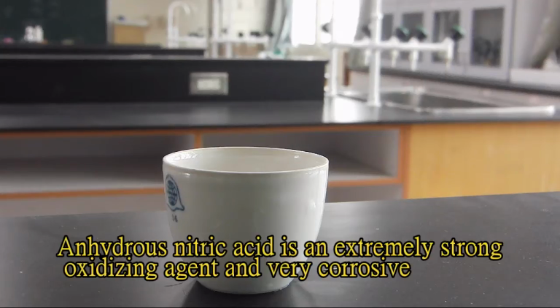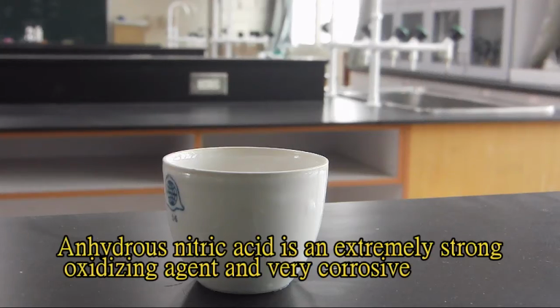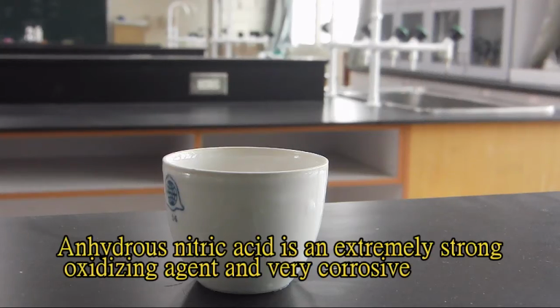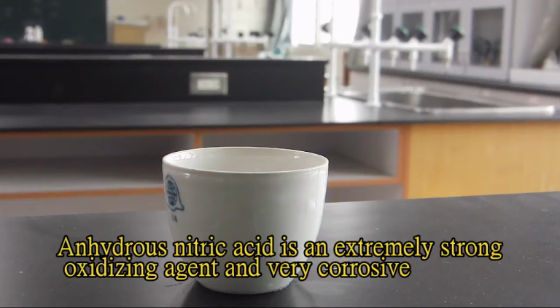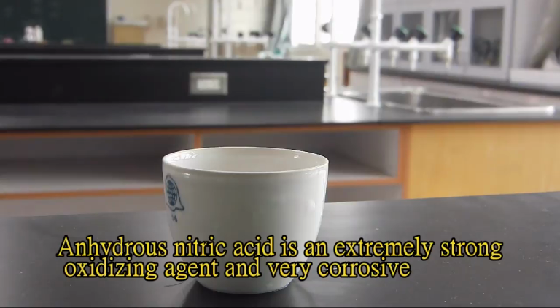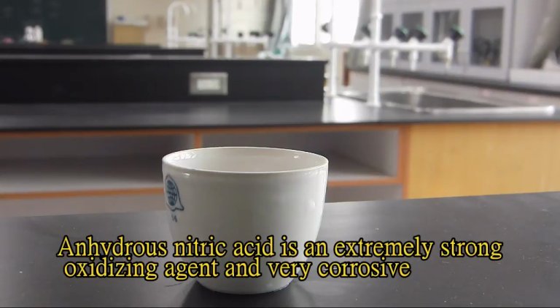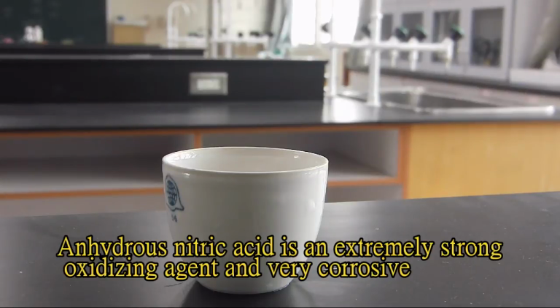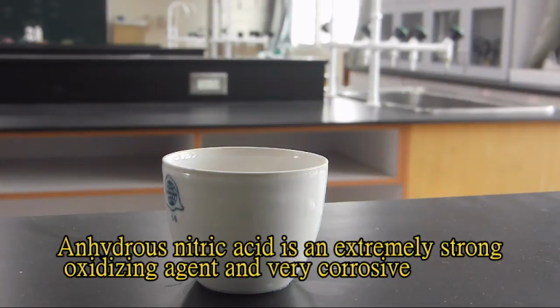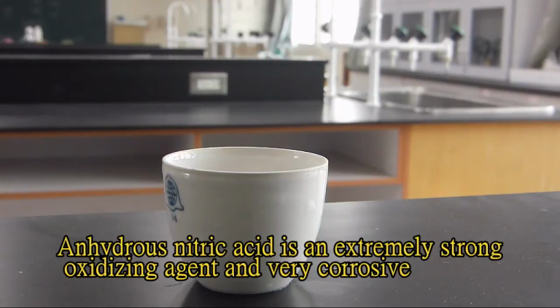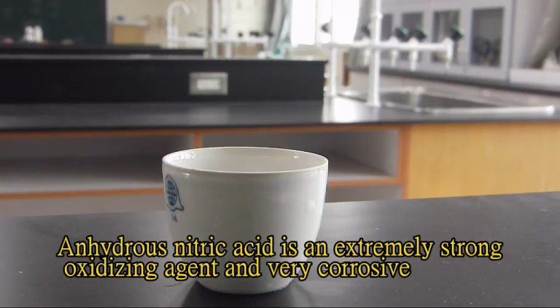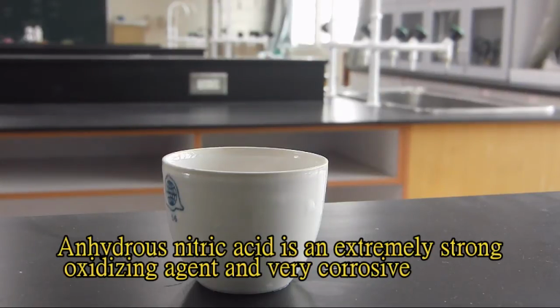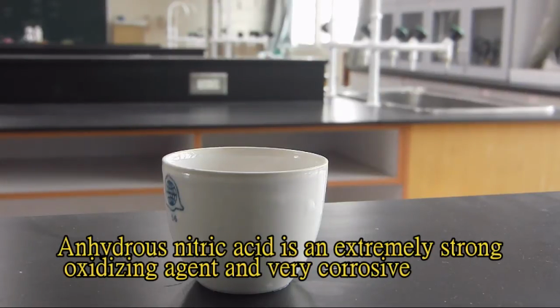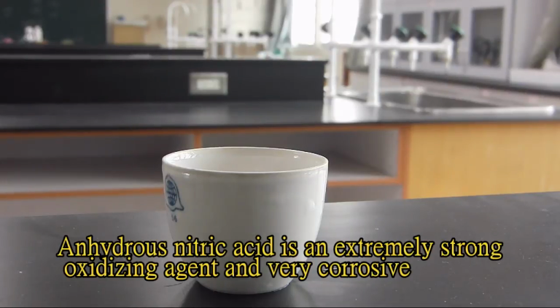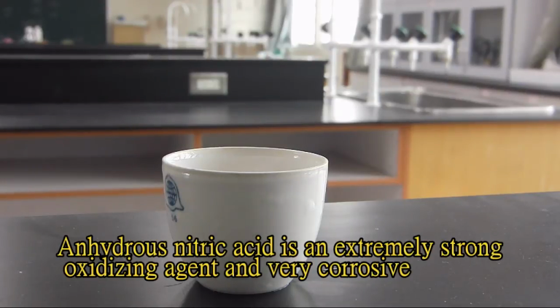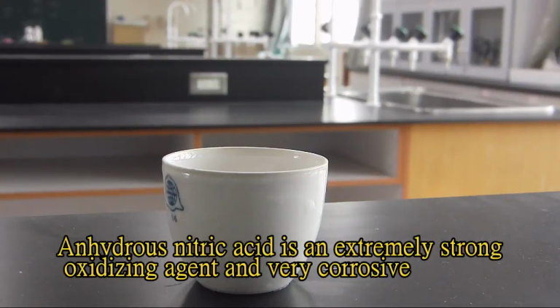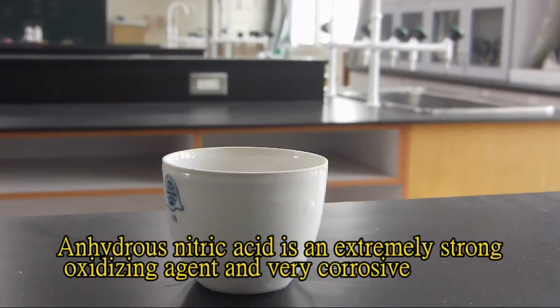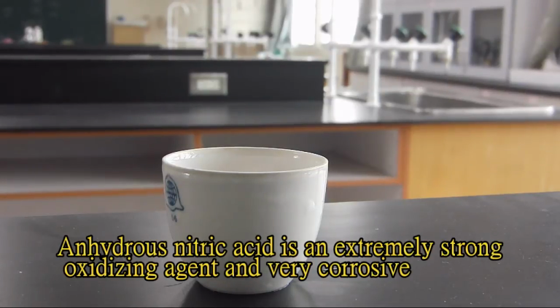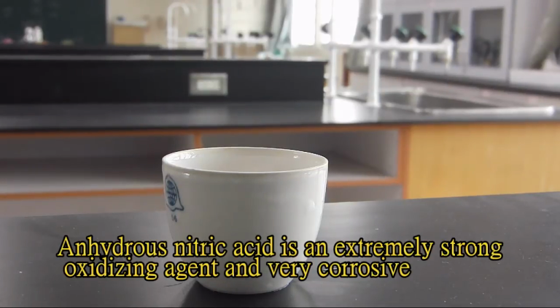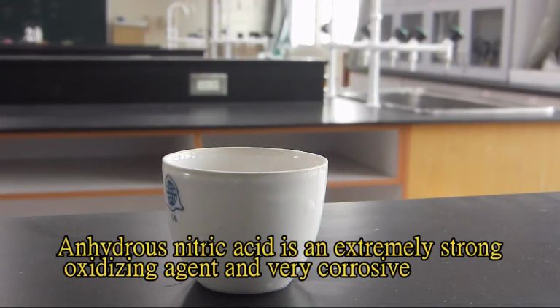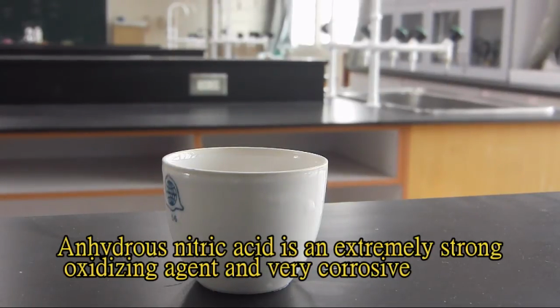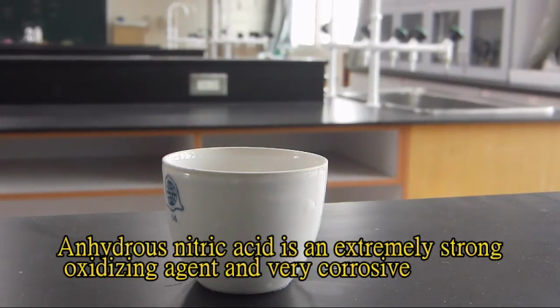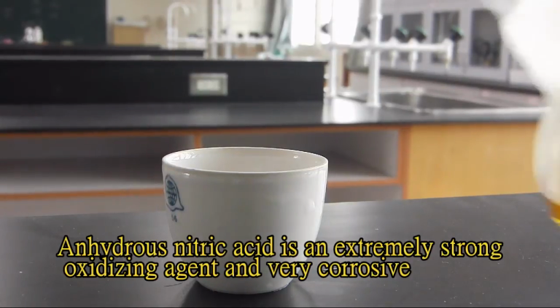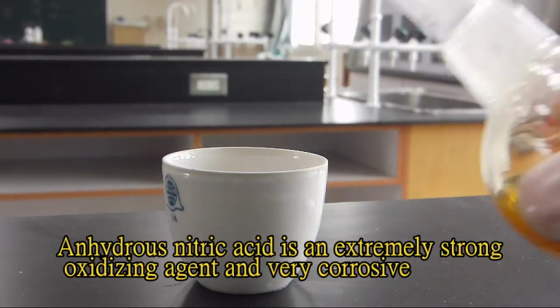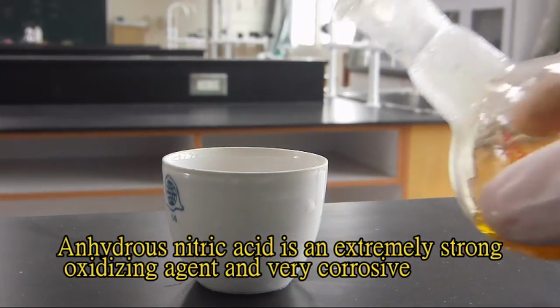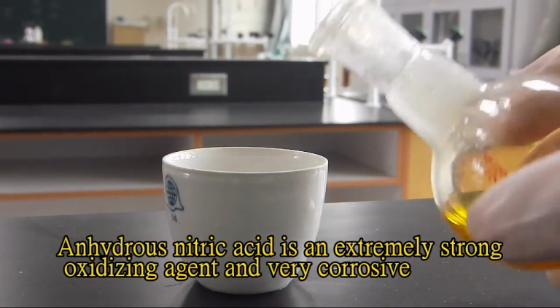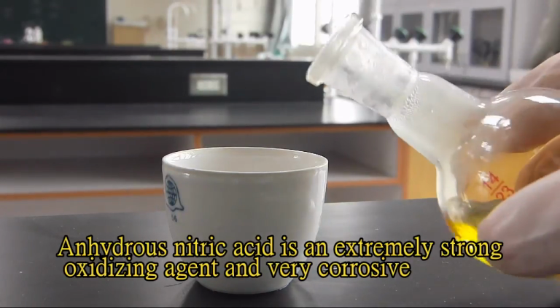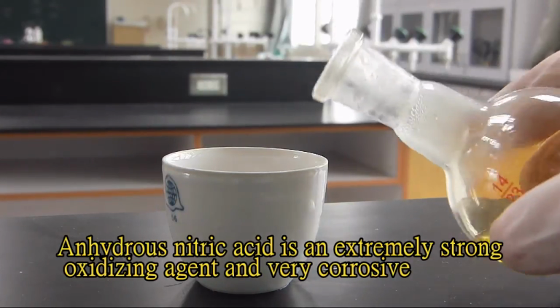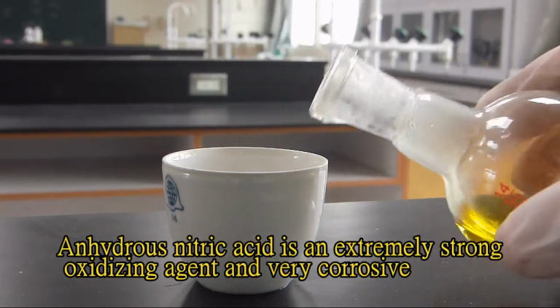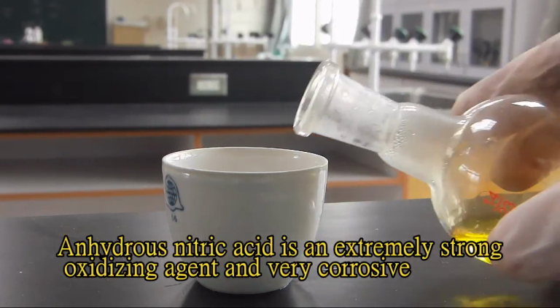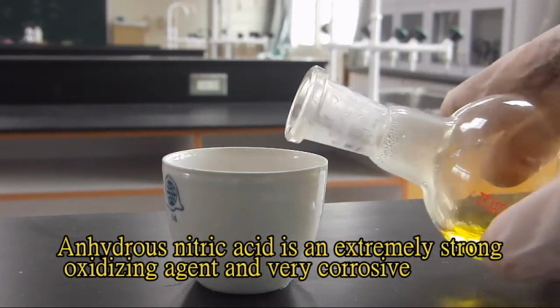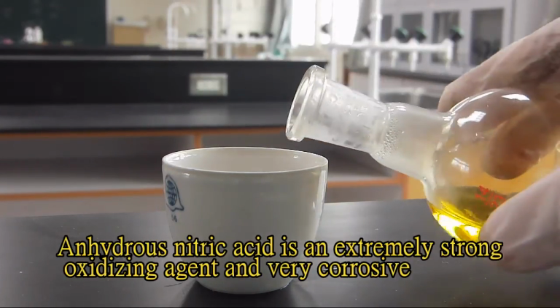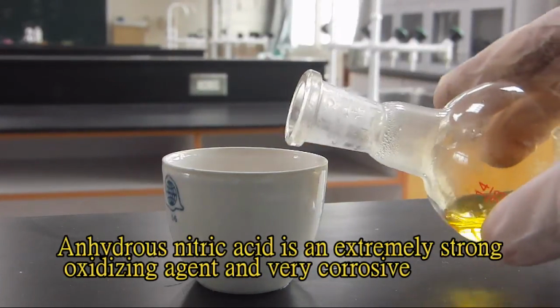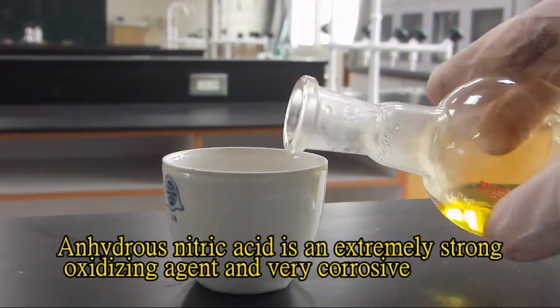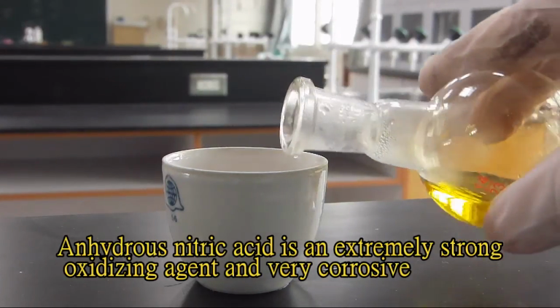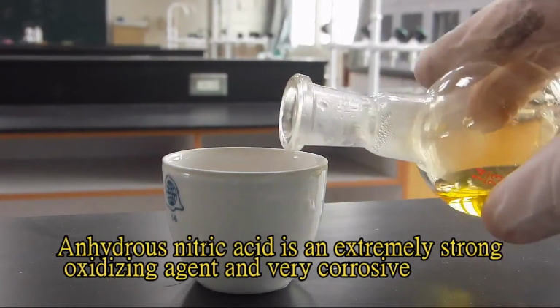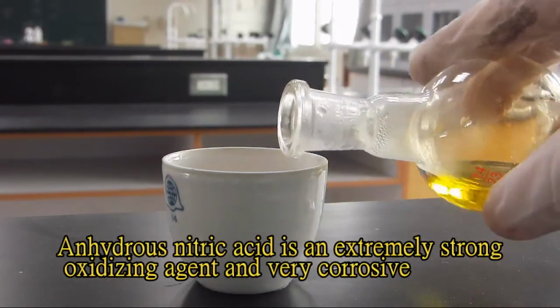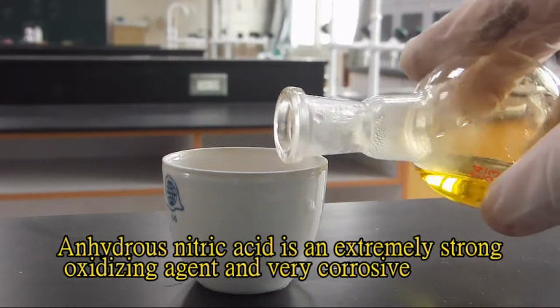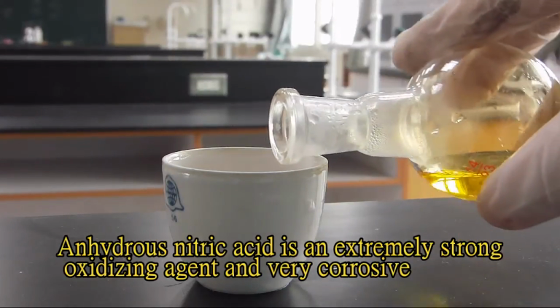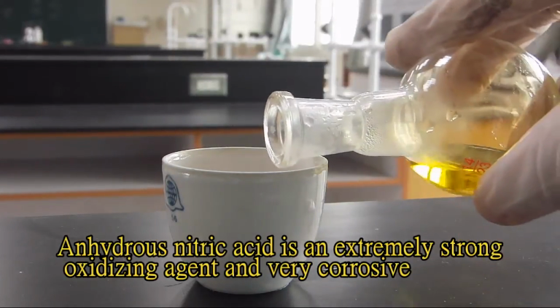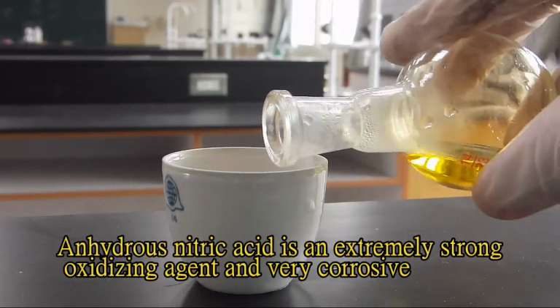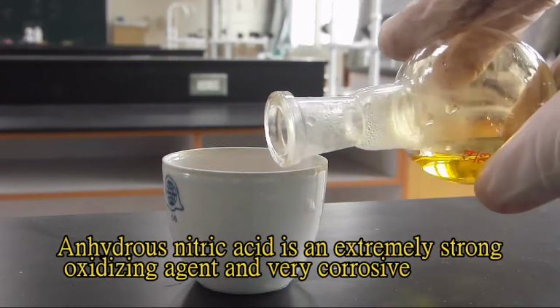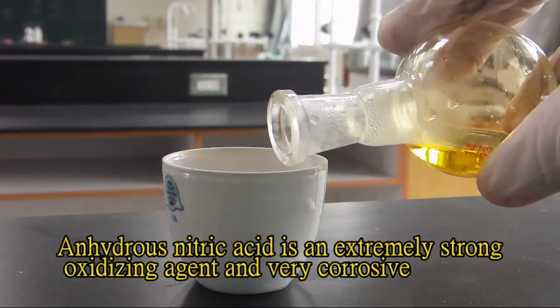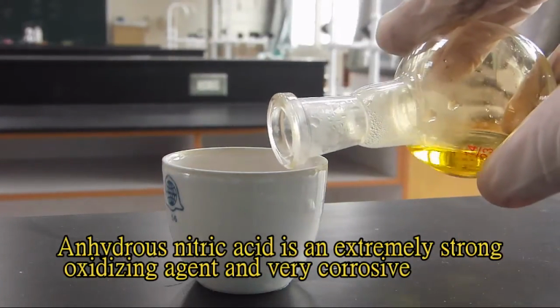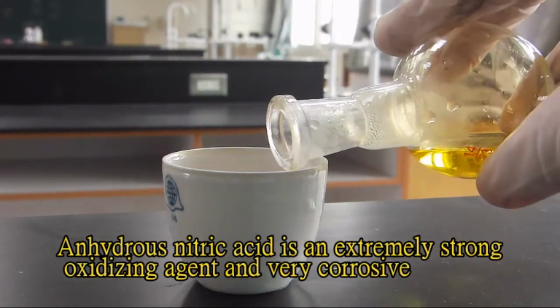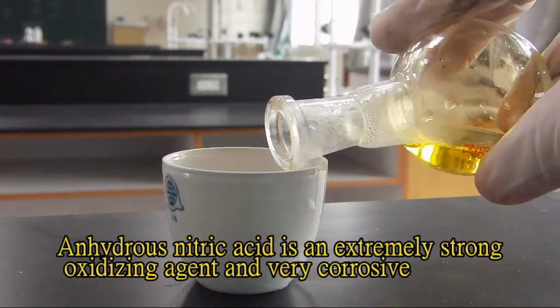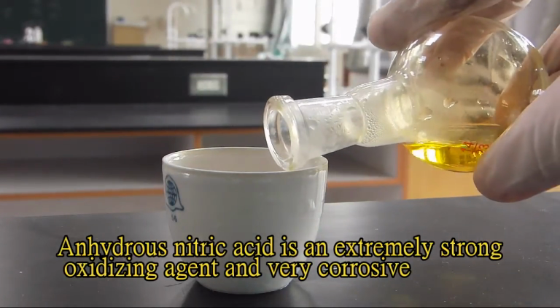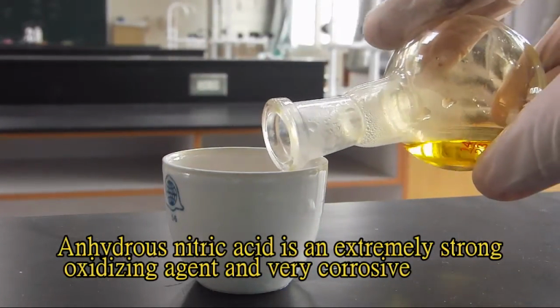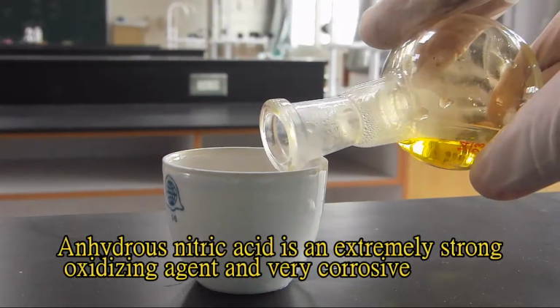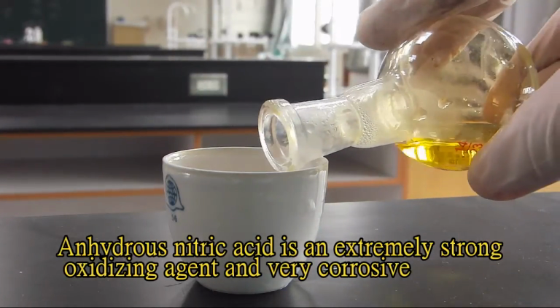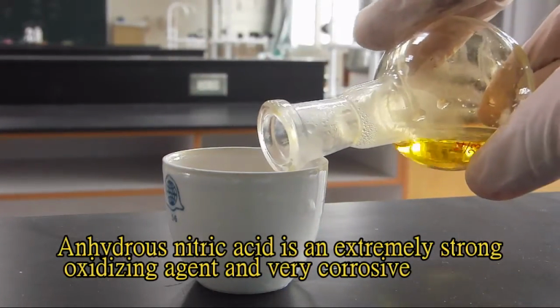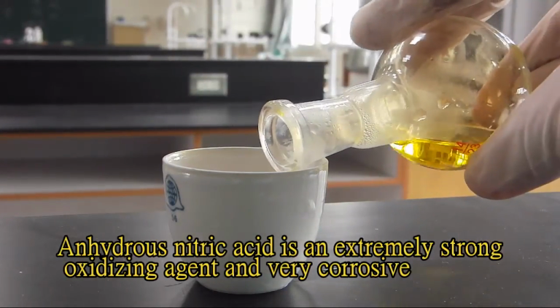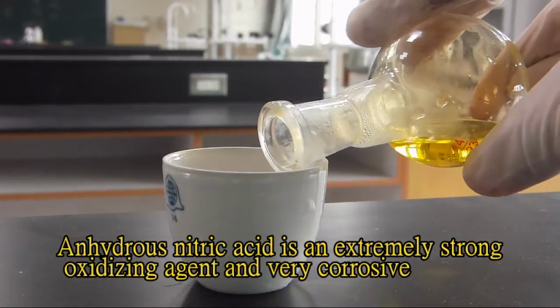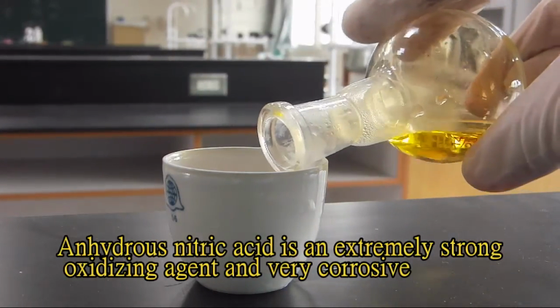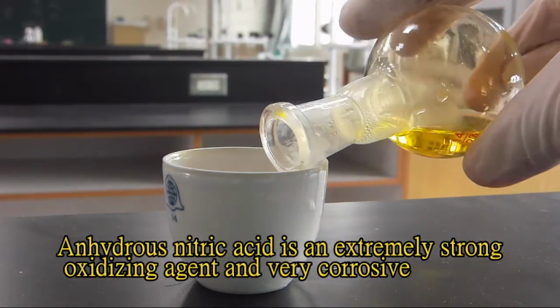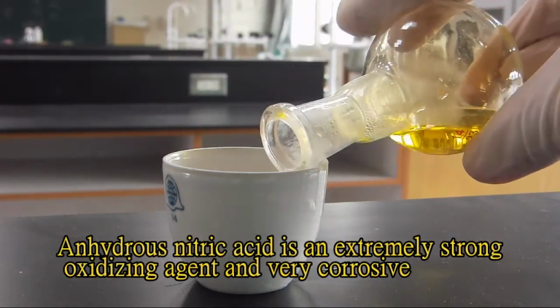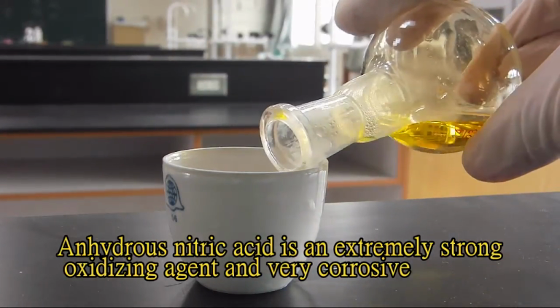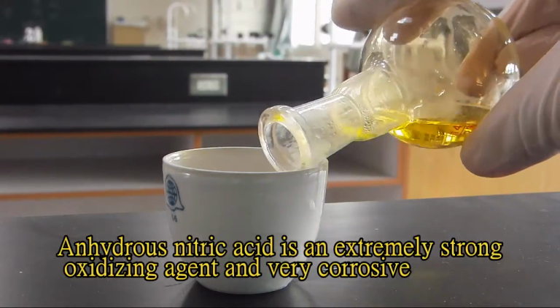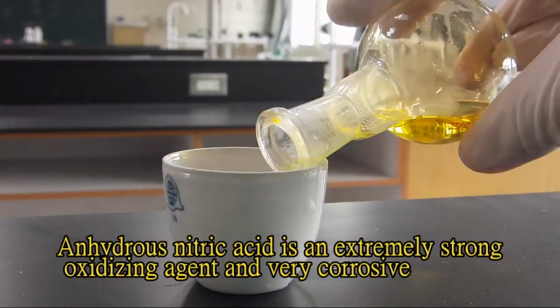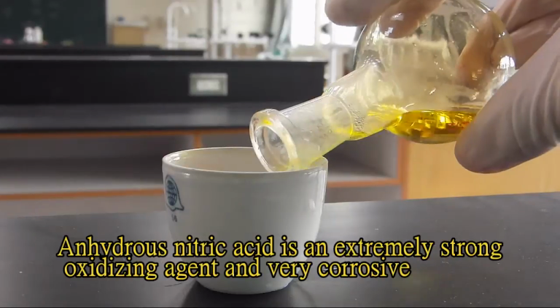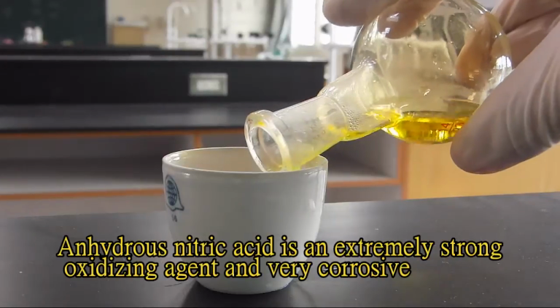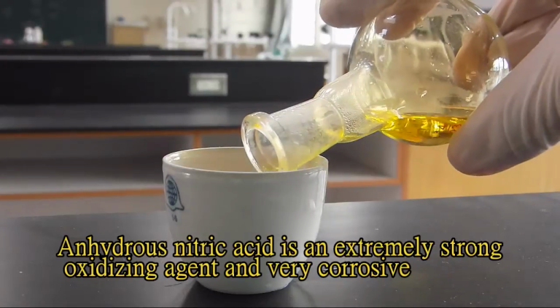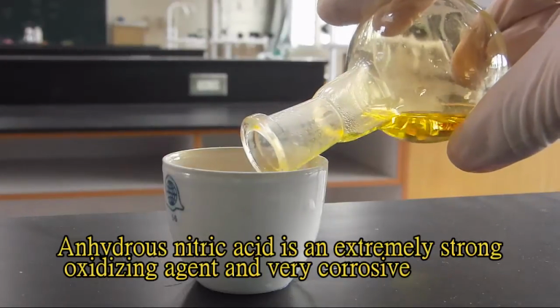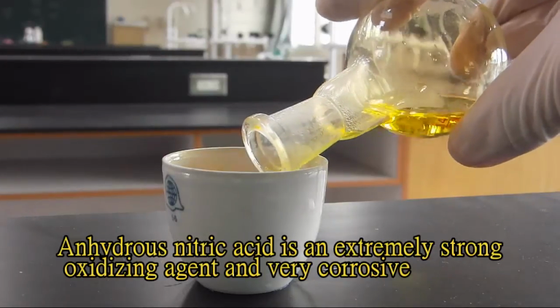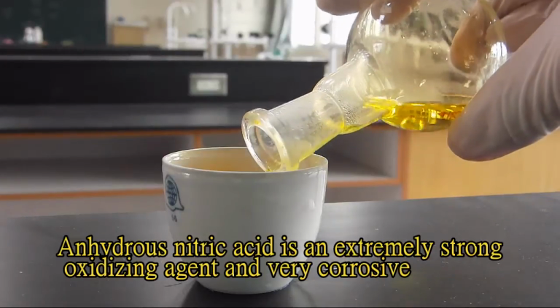Anhydrous nitric acid is an extremely strong oxidizing agent and very corrosive.